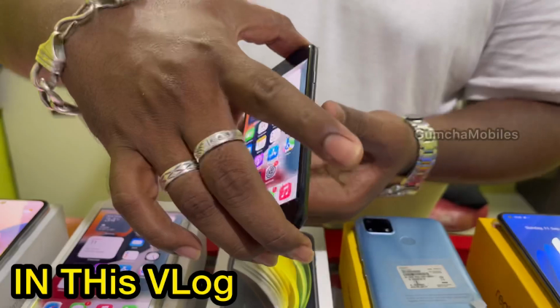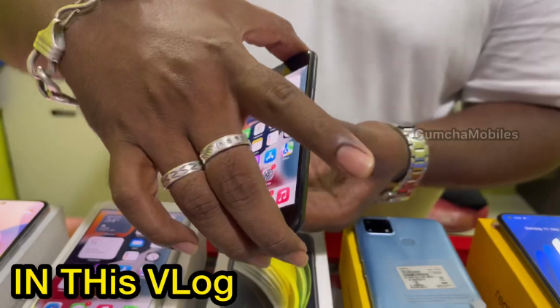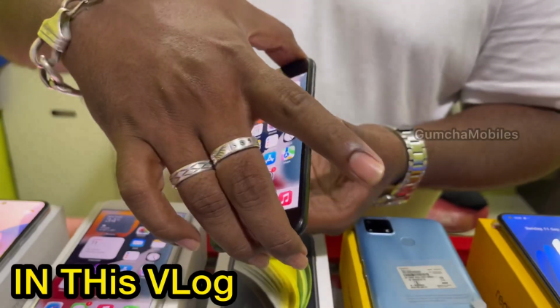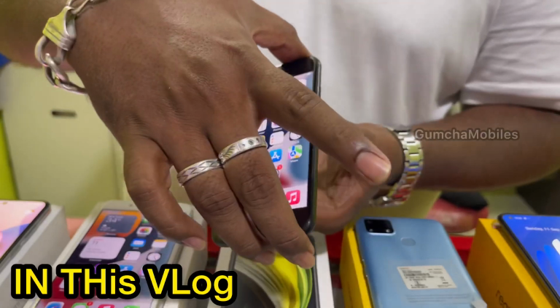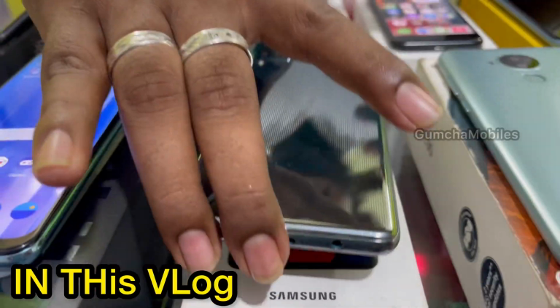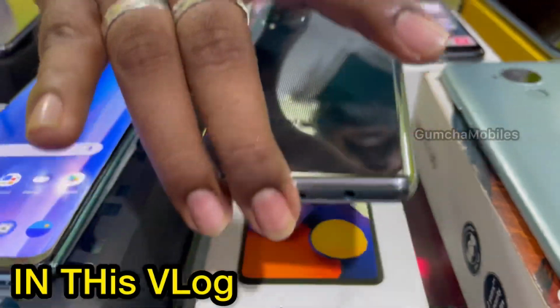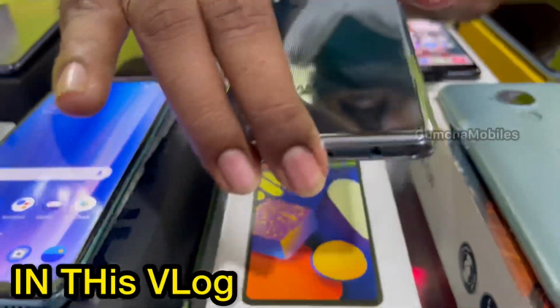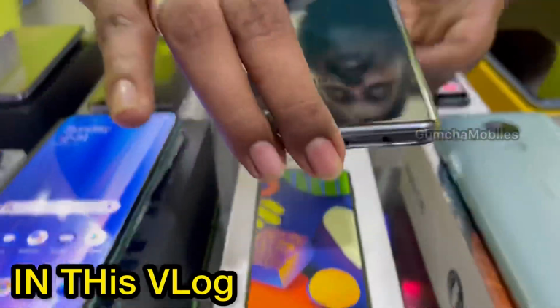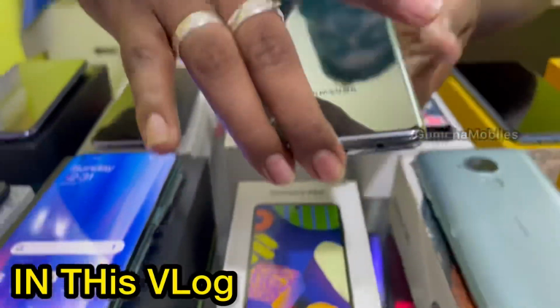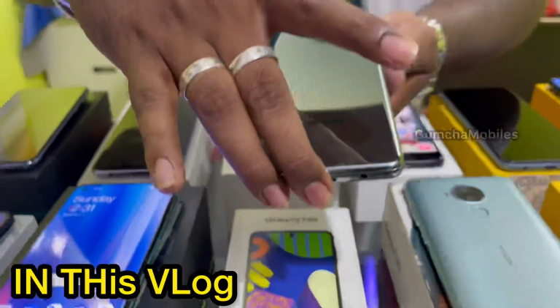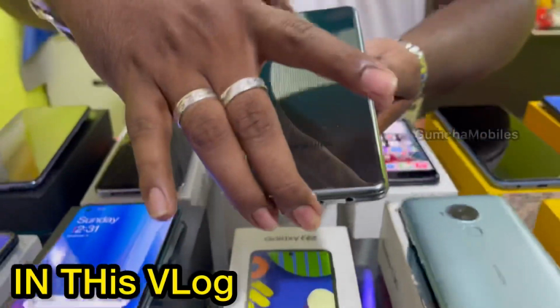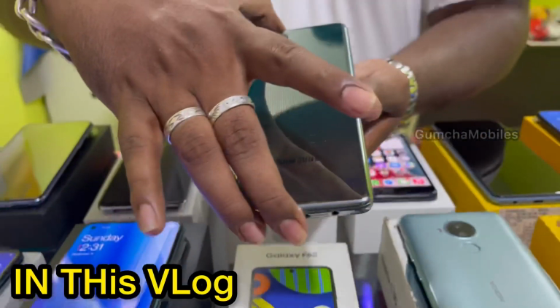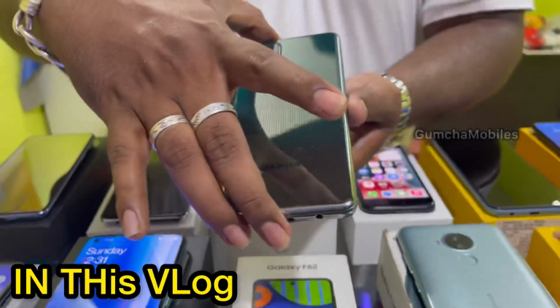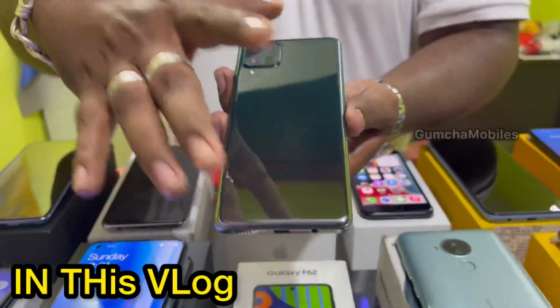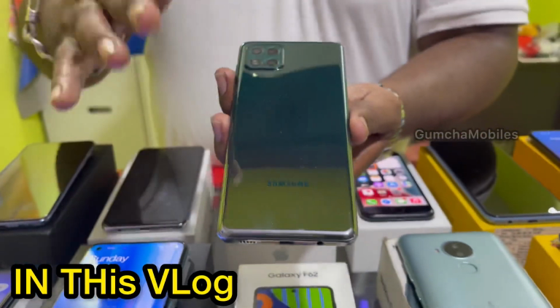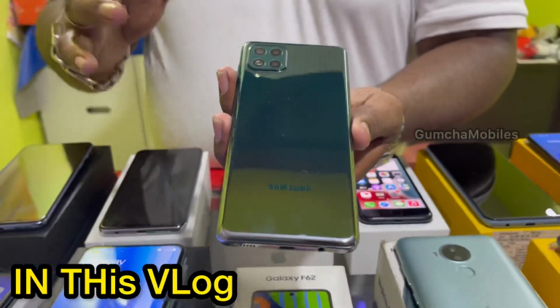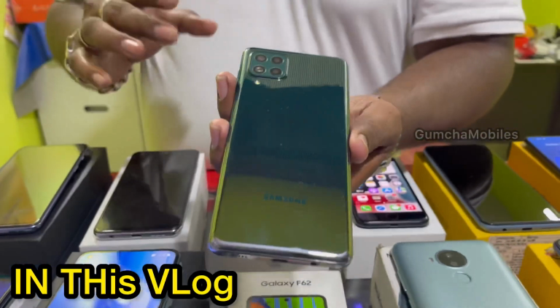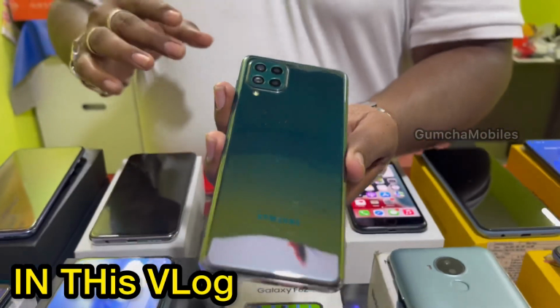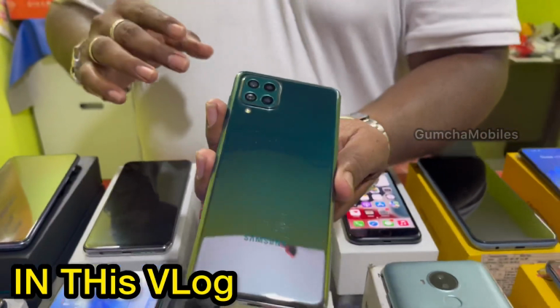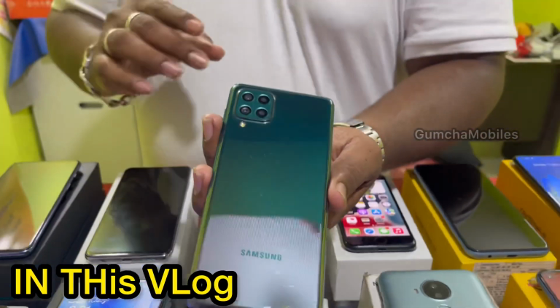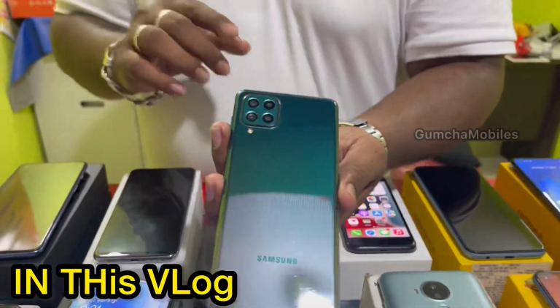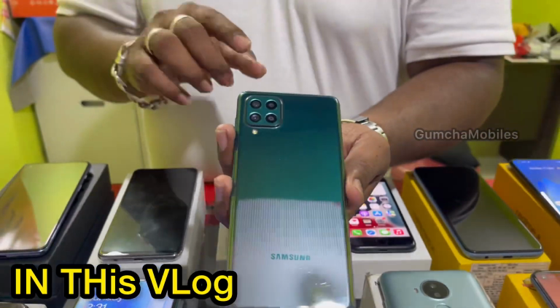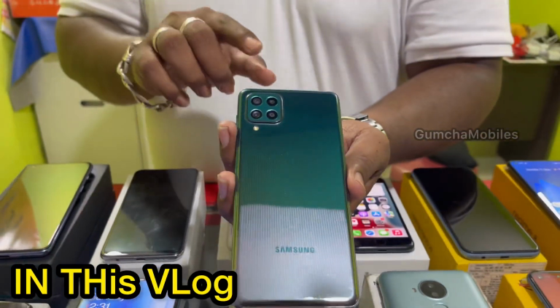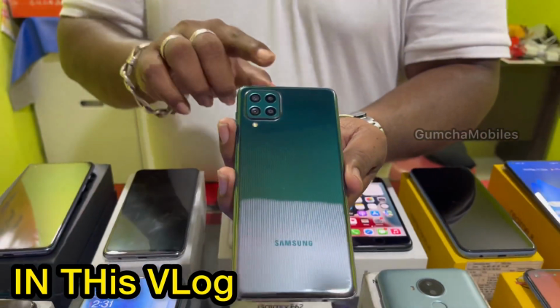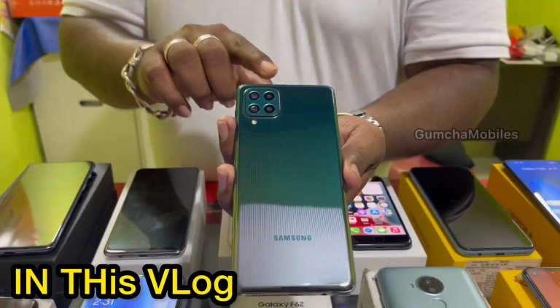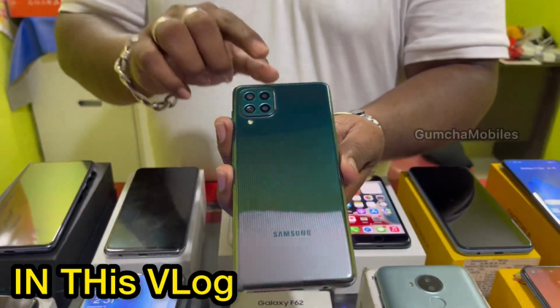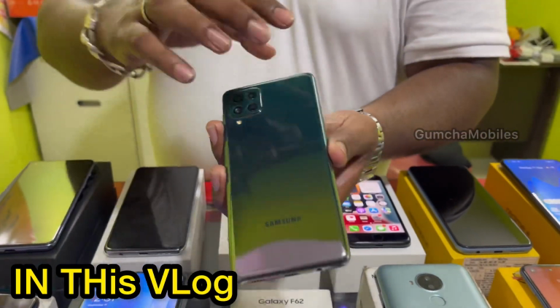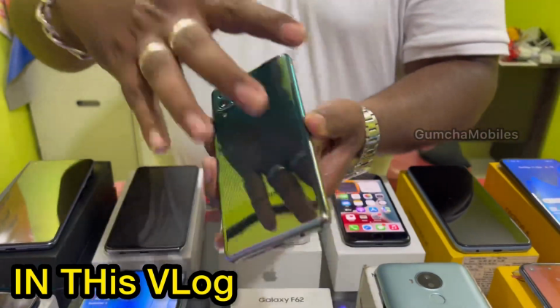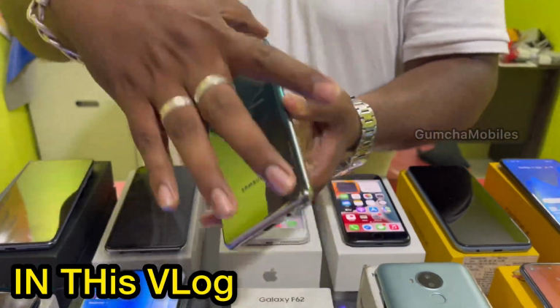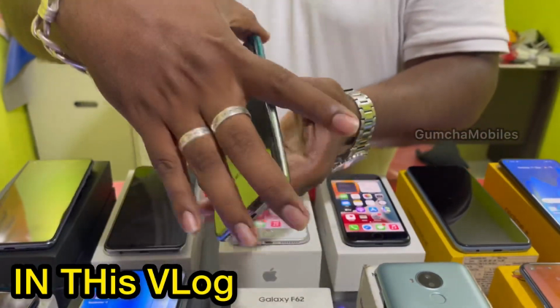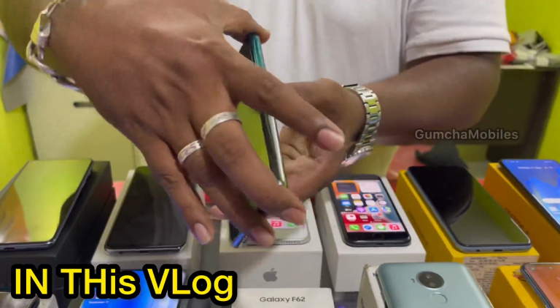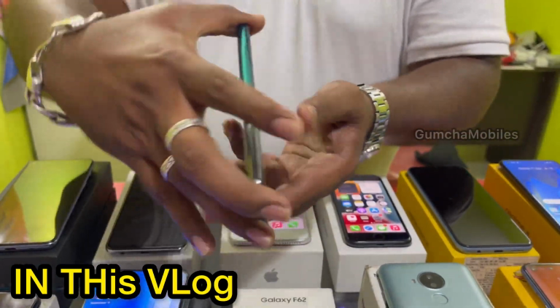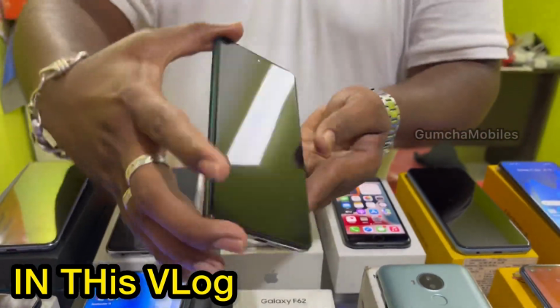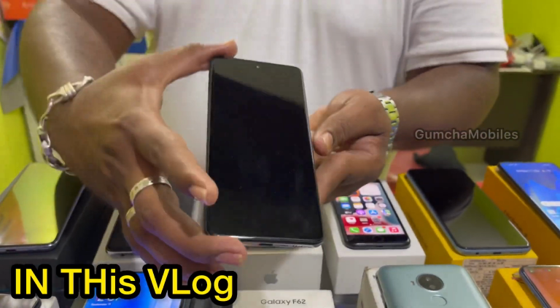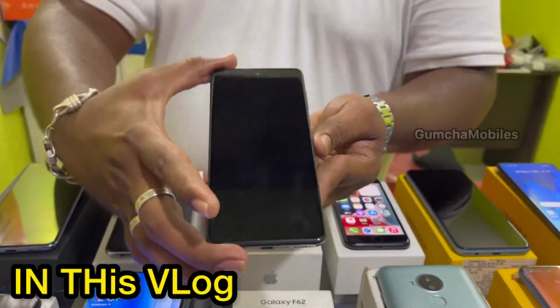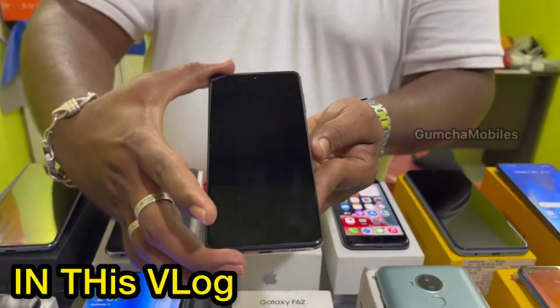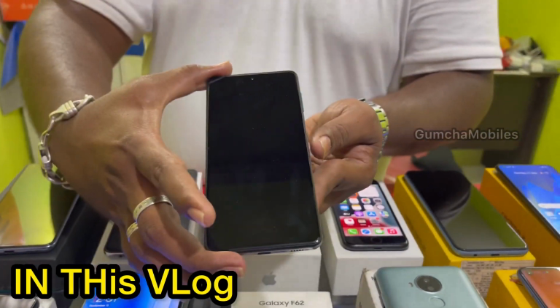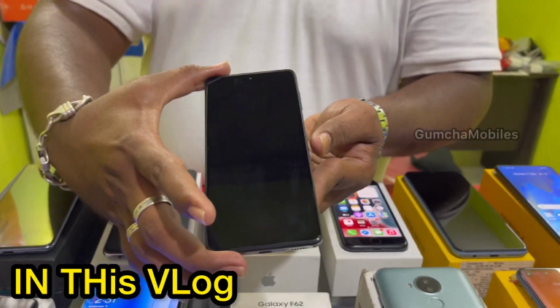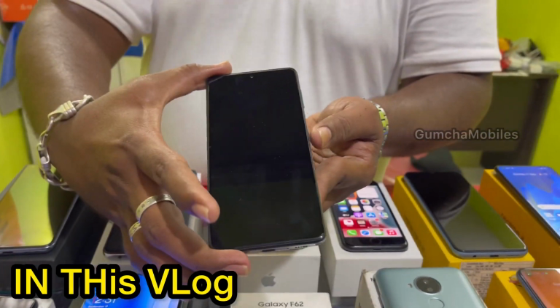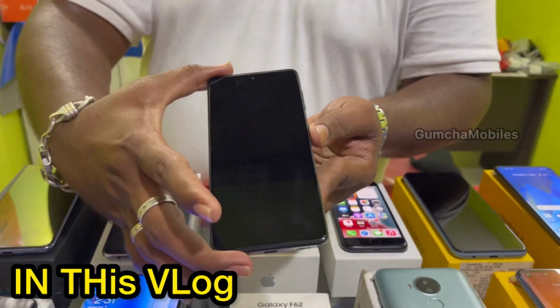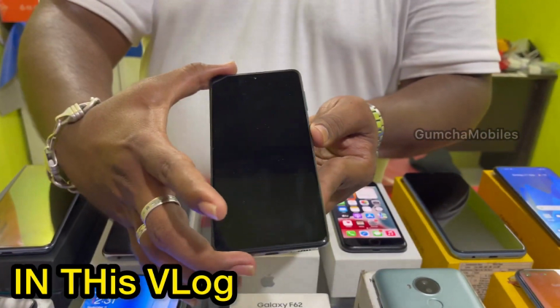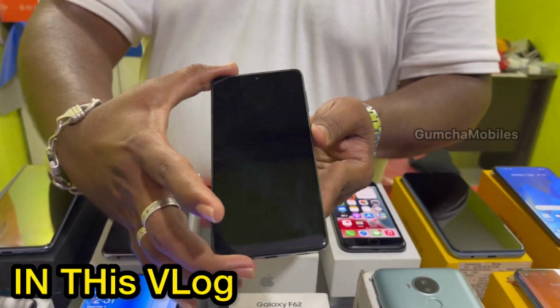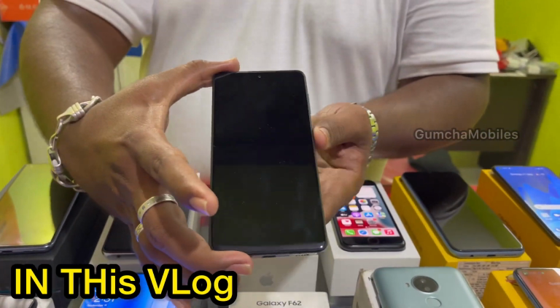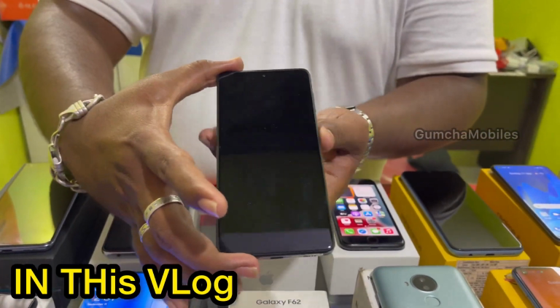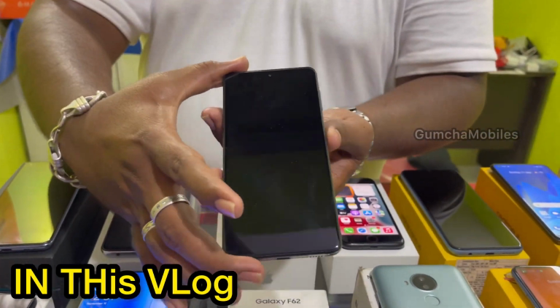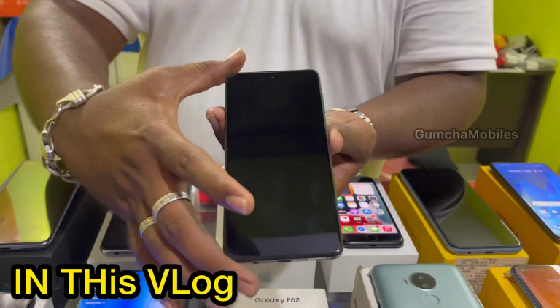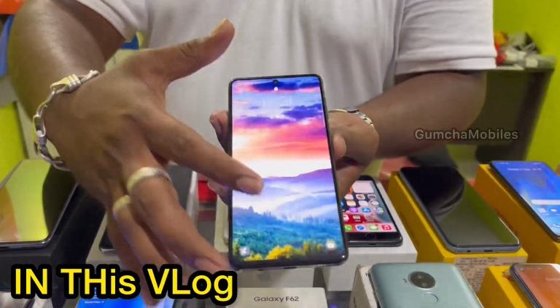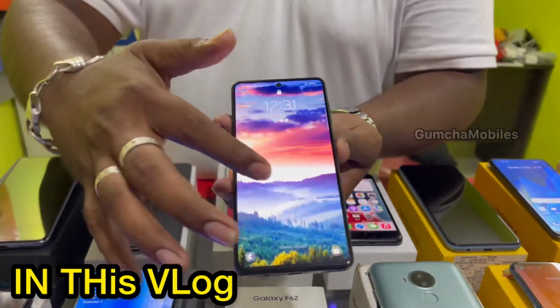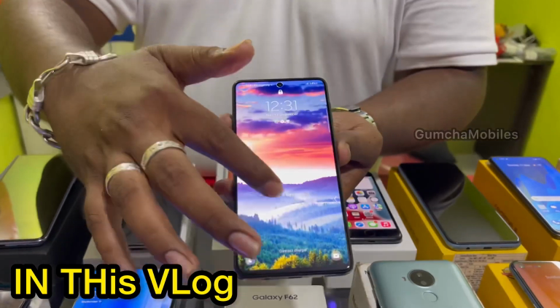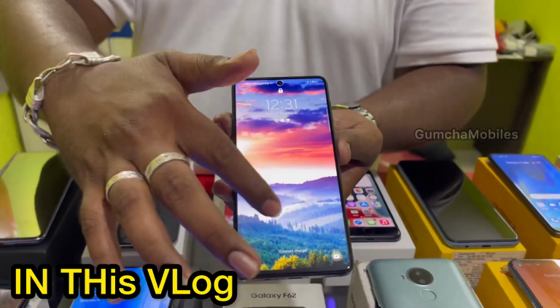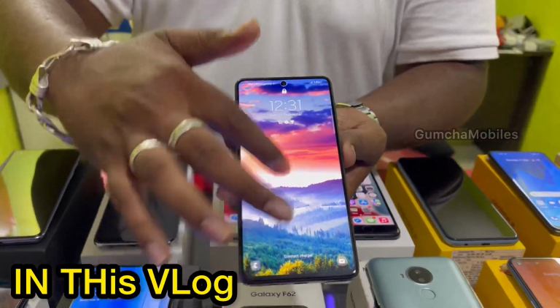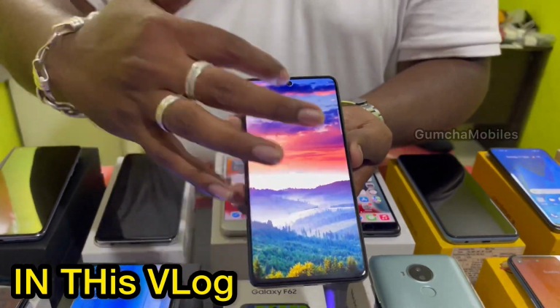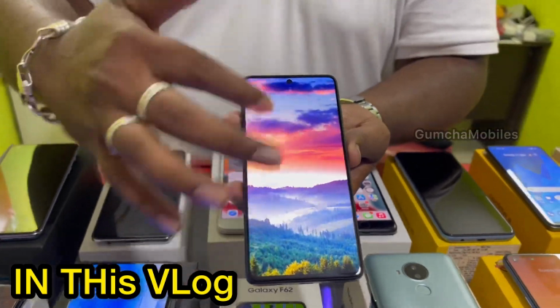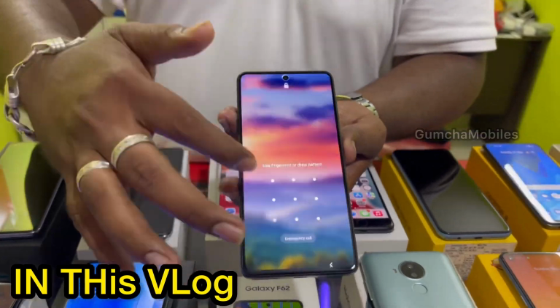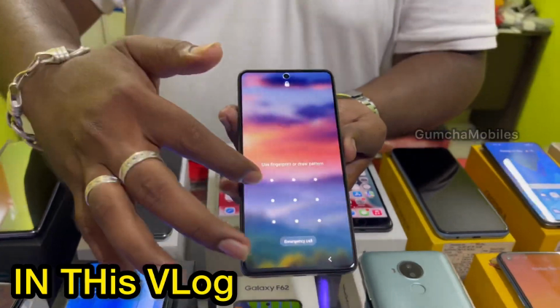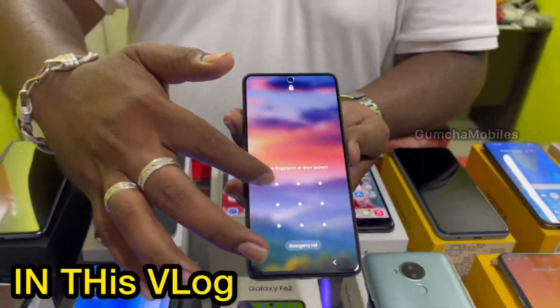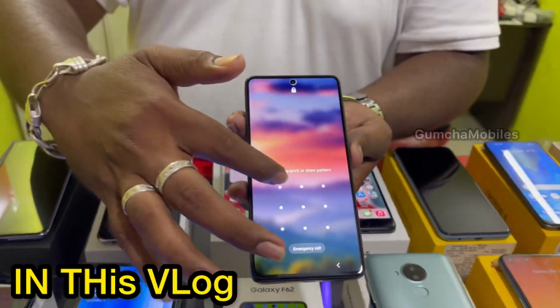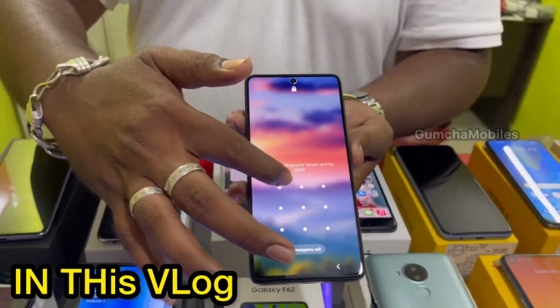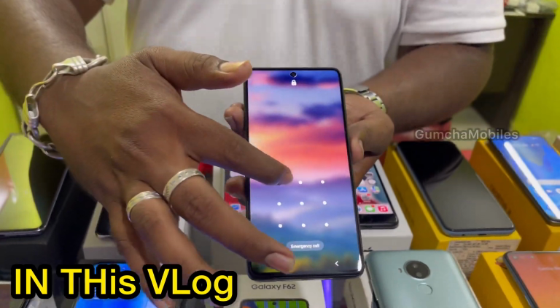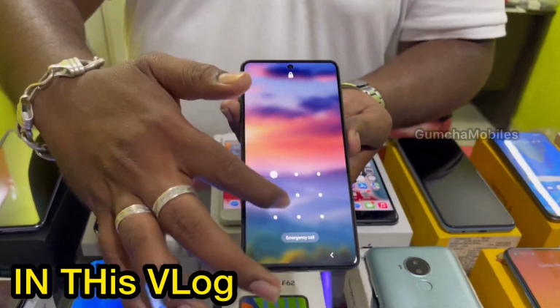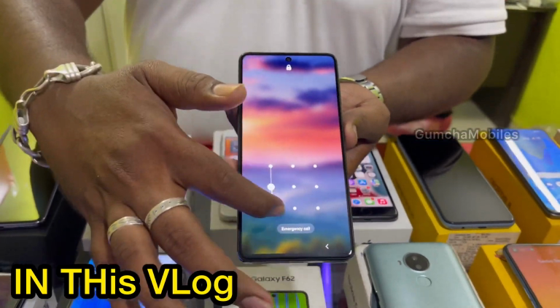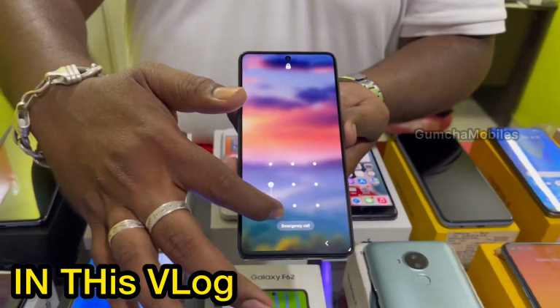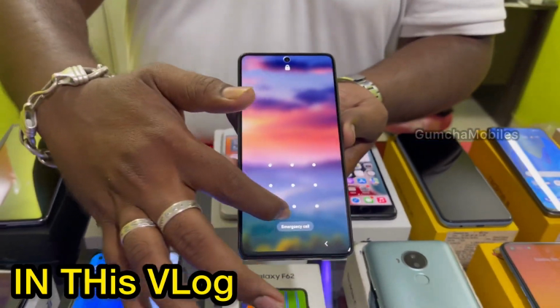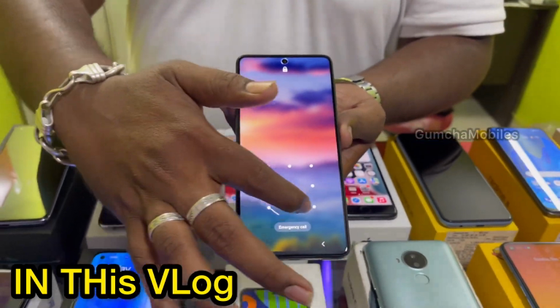This is the Samsung F62, brand new condition. This is the Main Plus N1, 7000mAh battery.